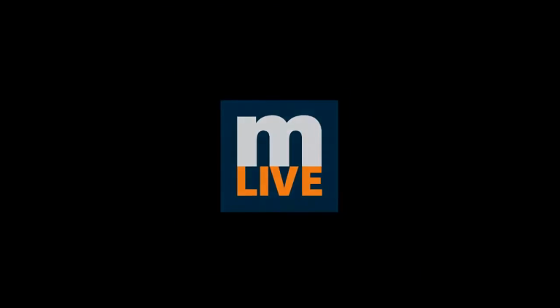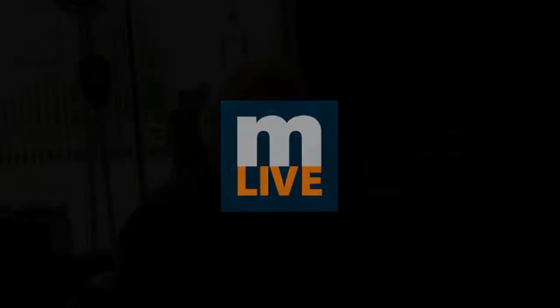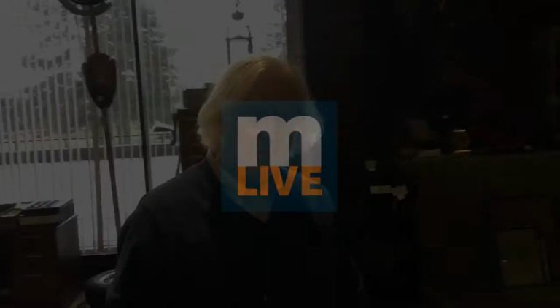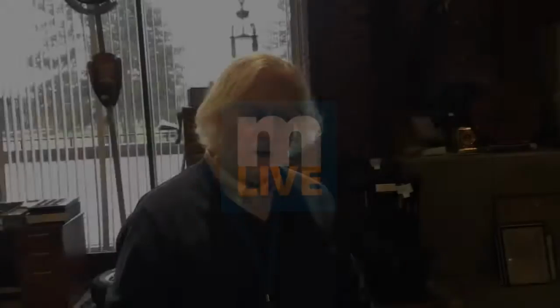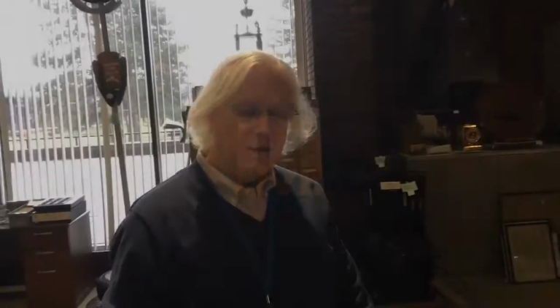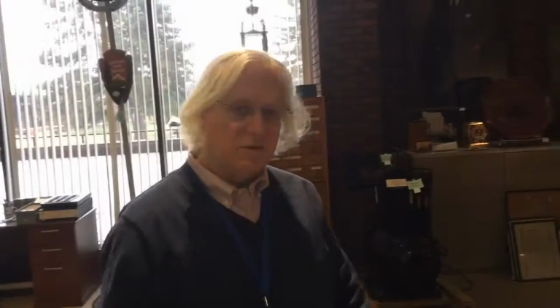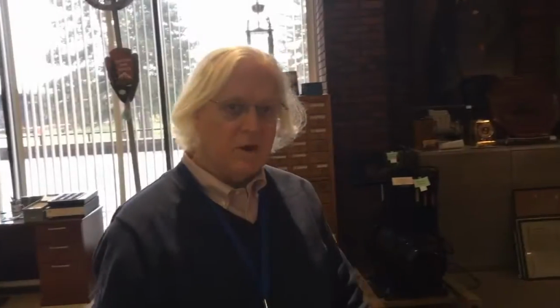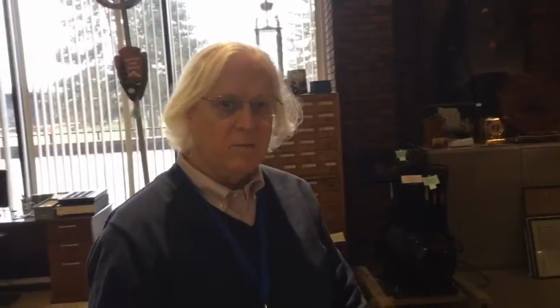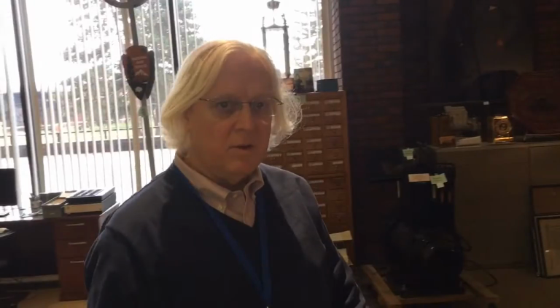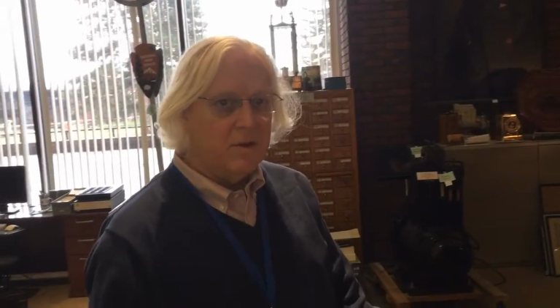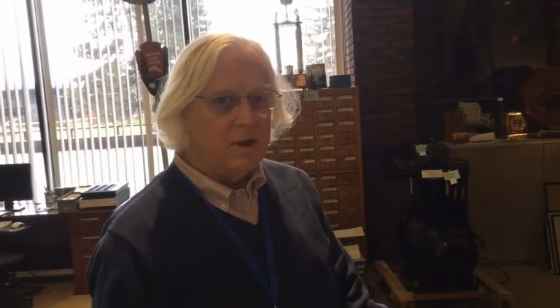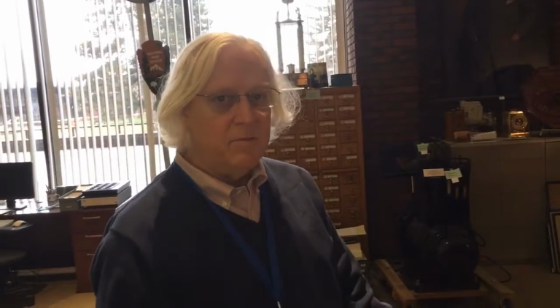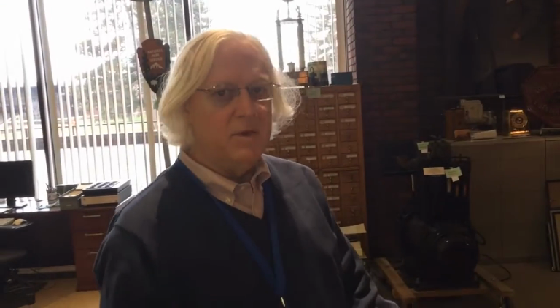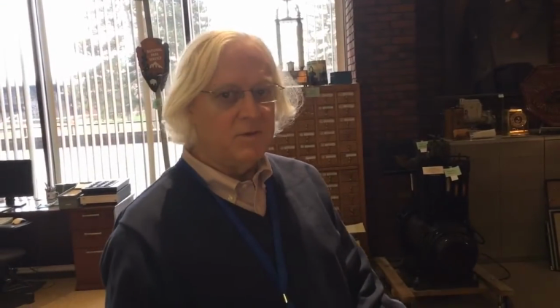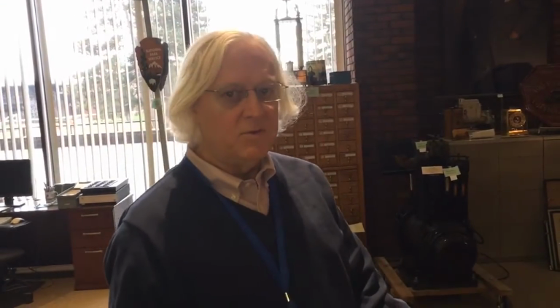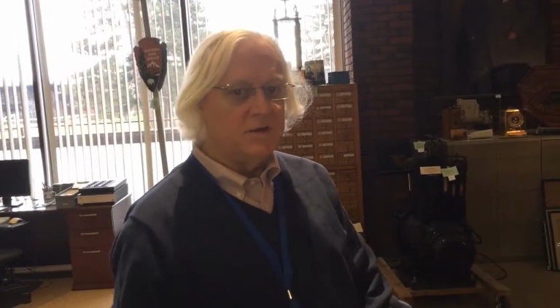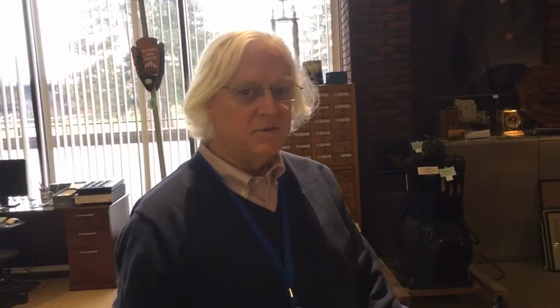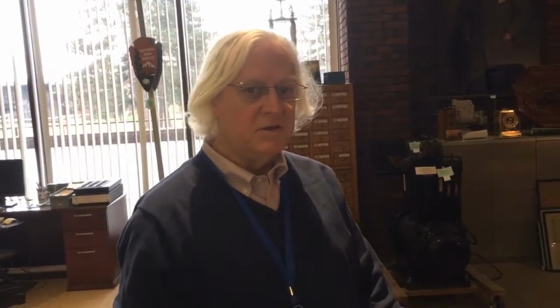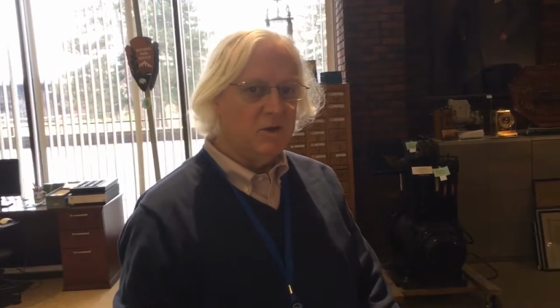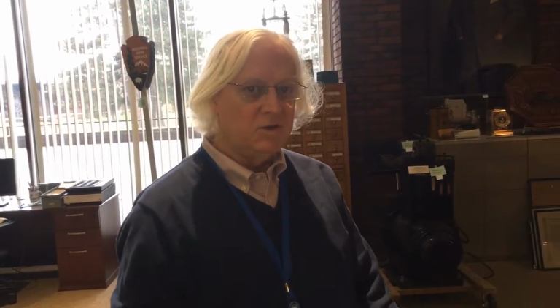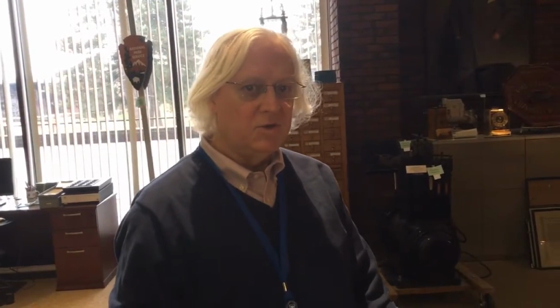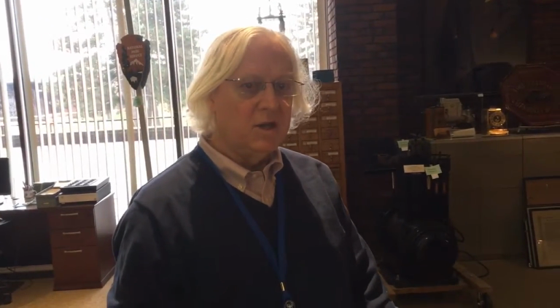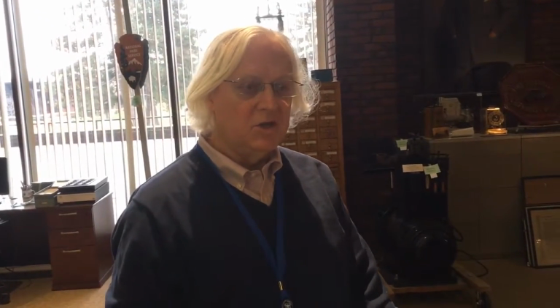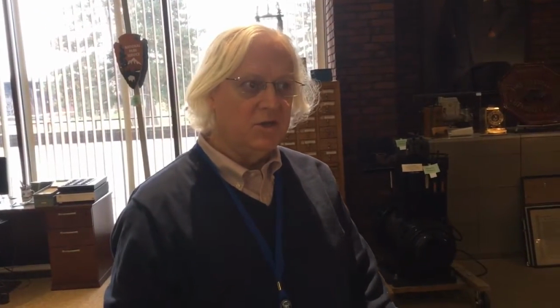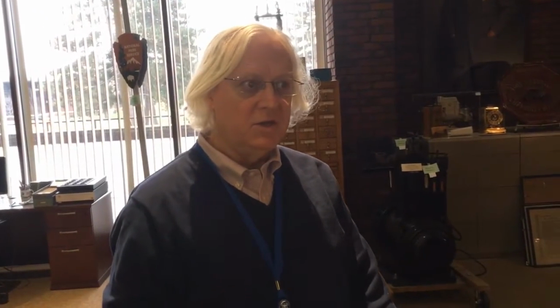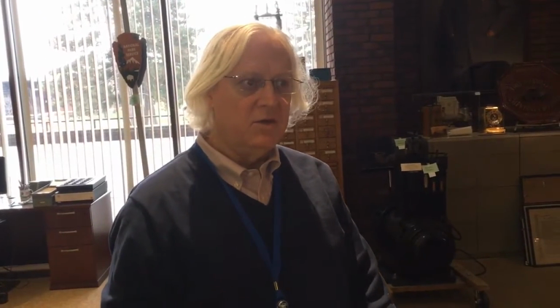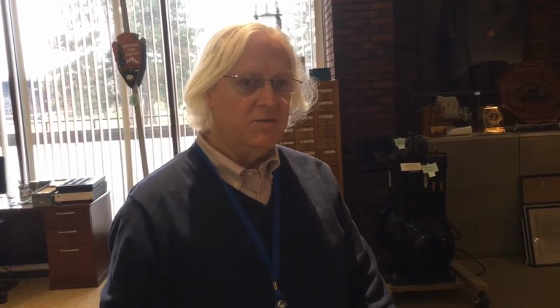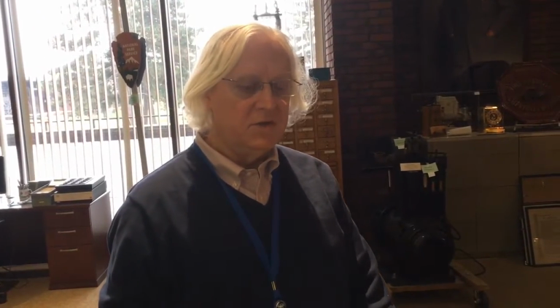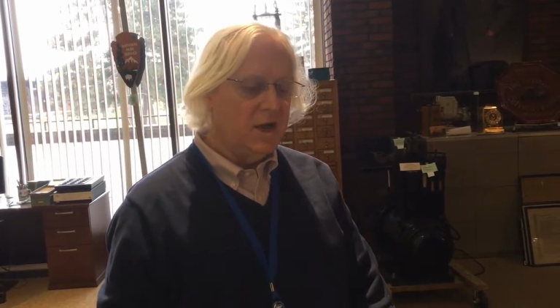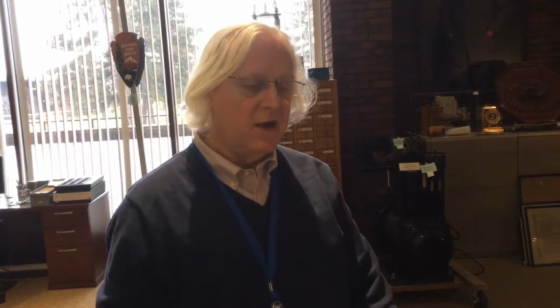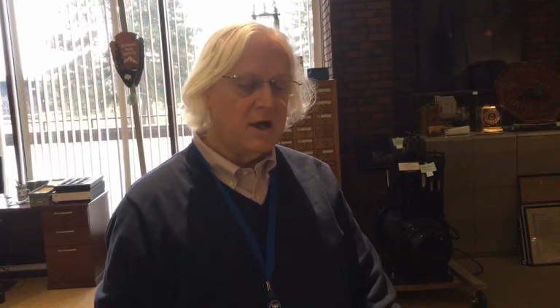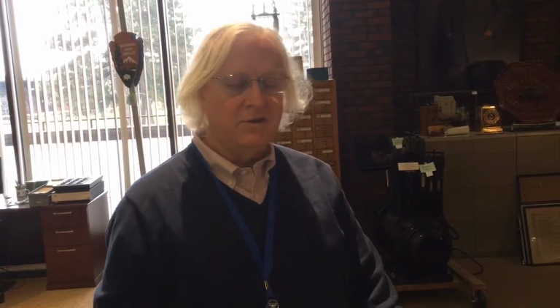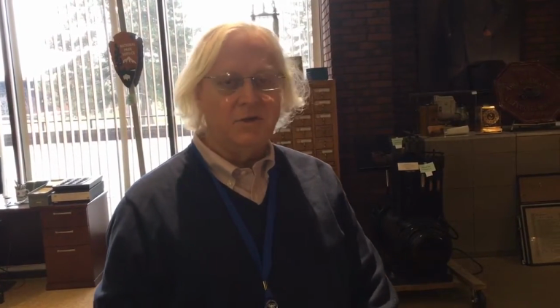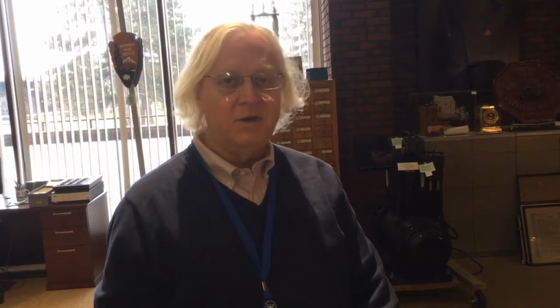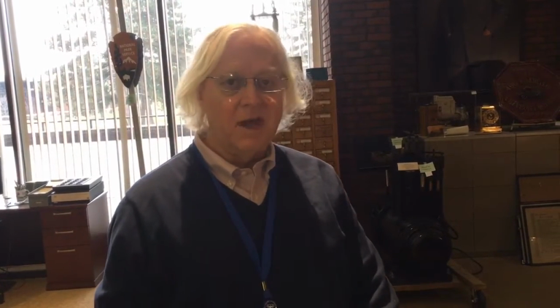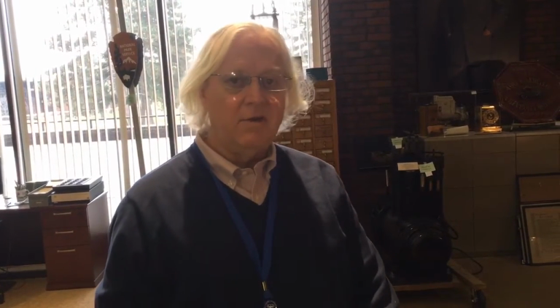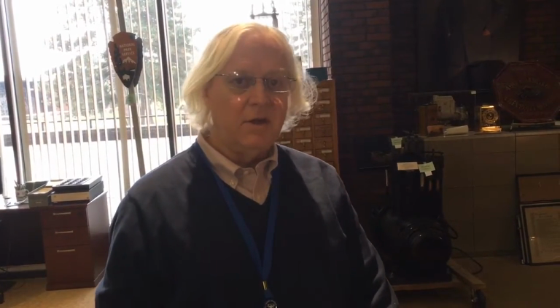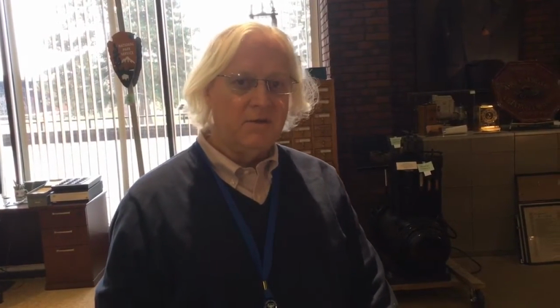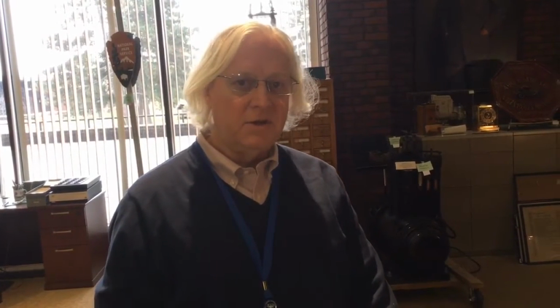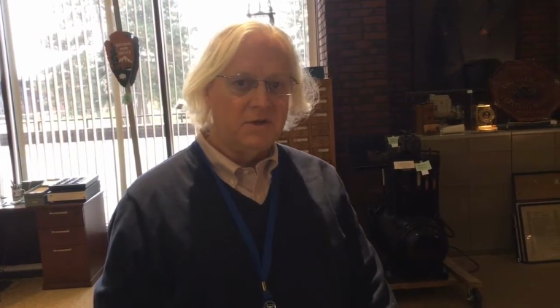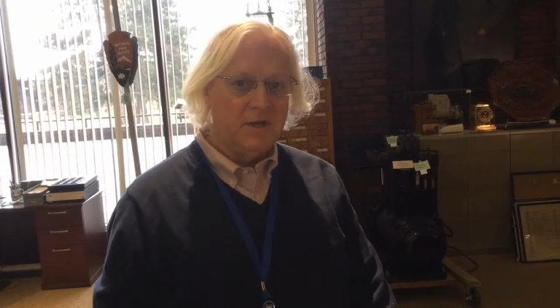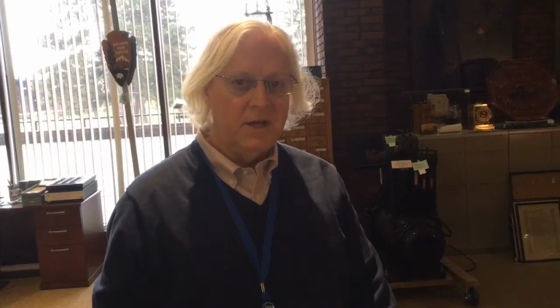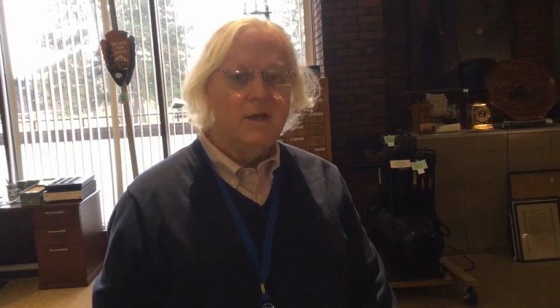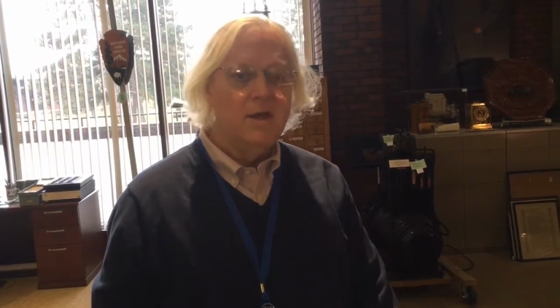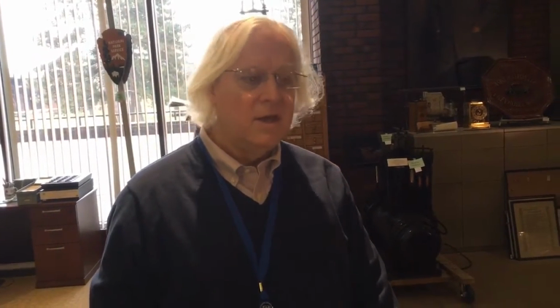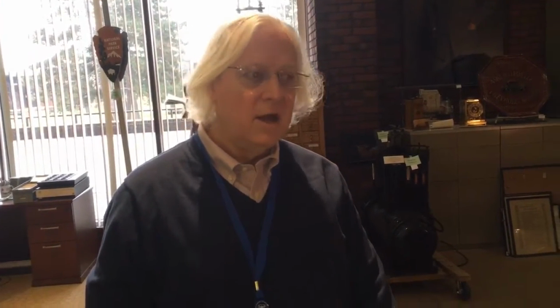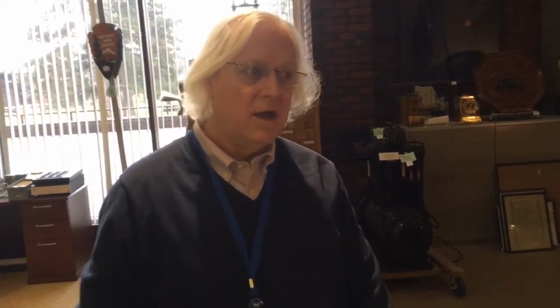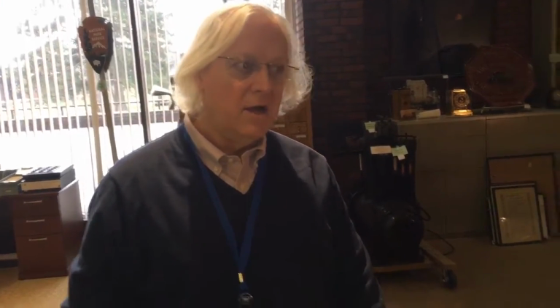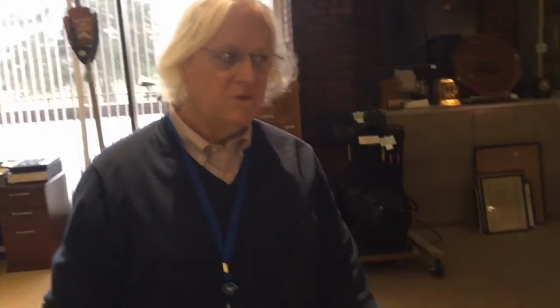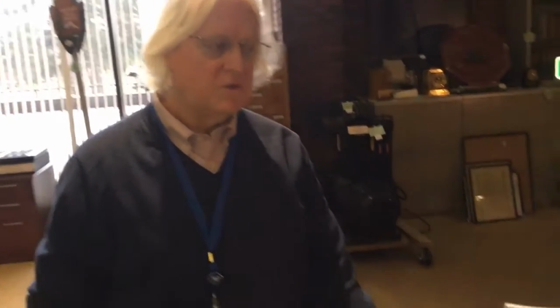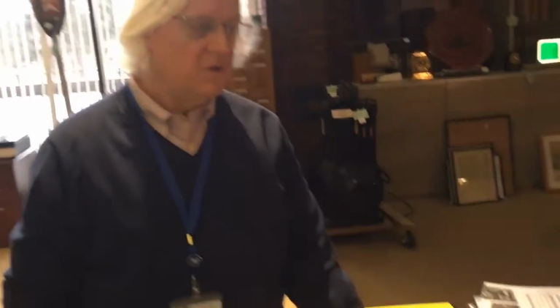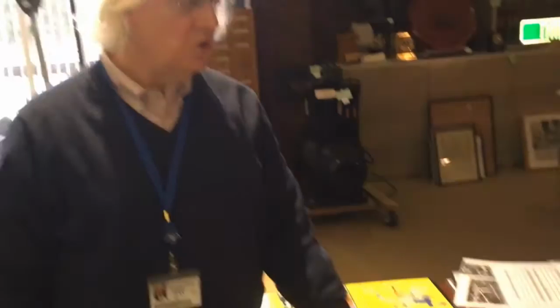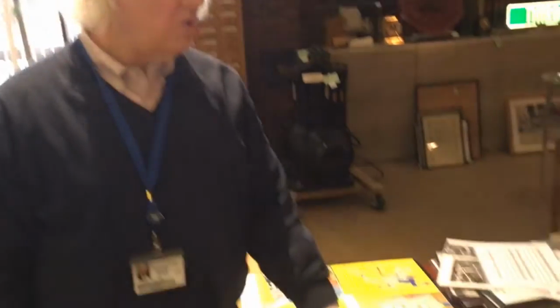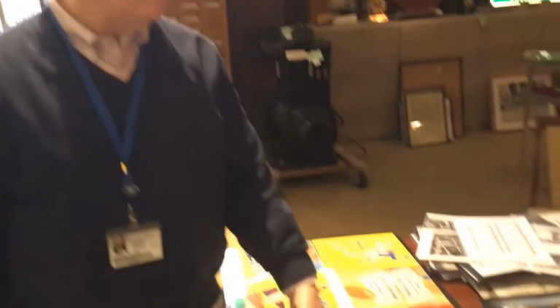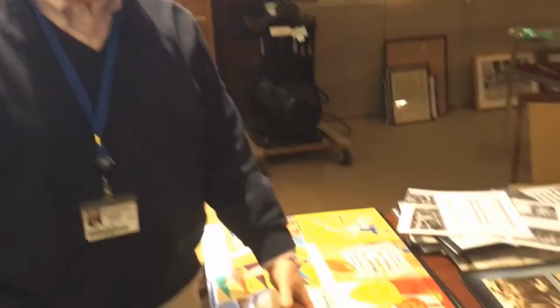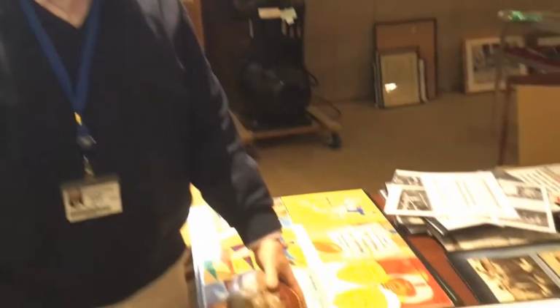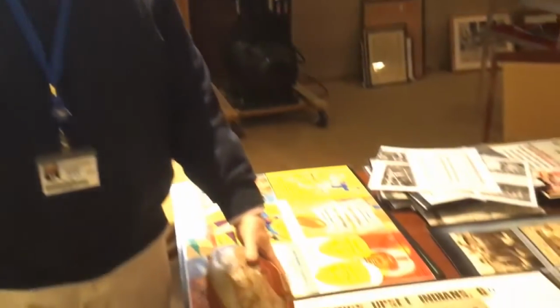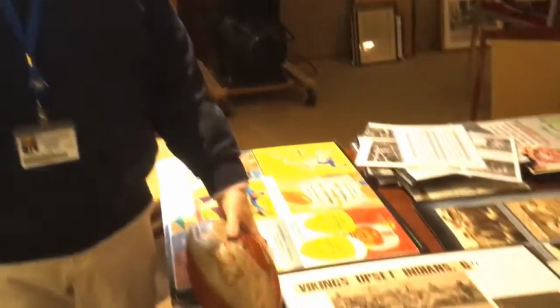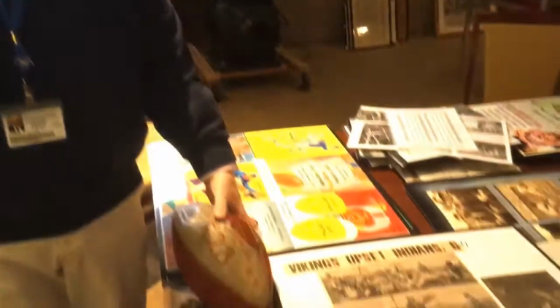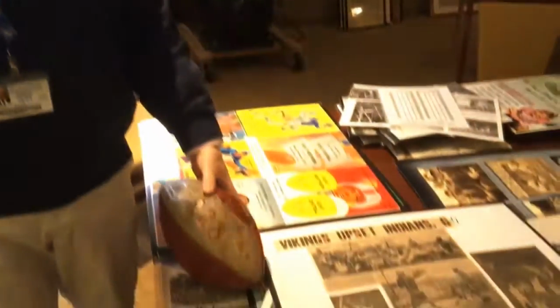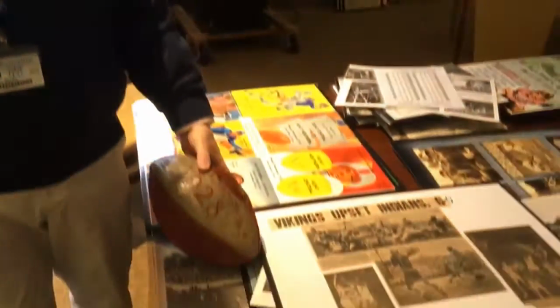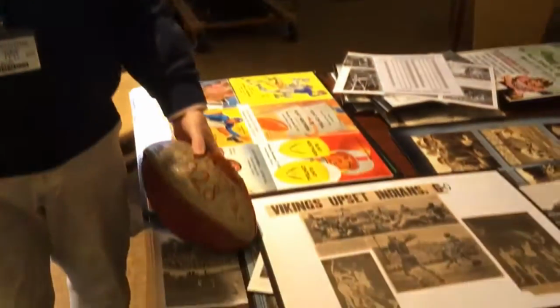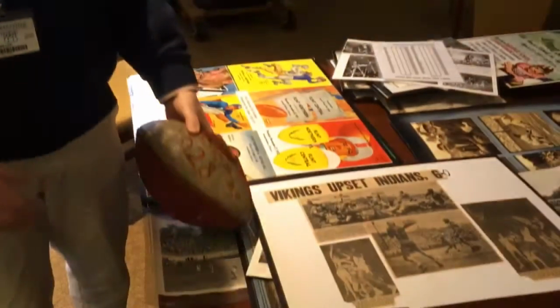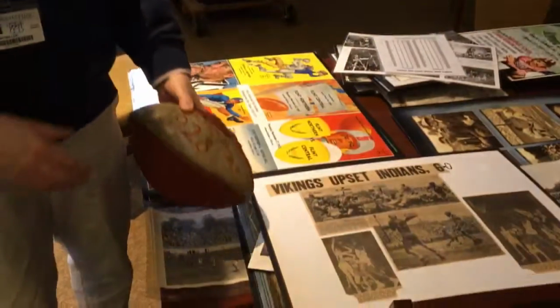My name is Greg Miller. I'm the Director of Special Collections in the University Archives here at Kettering University. I'm just going to show off some of our Atwood artifacts.